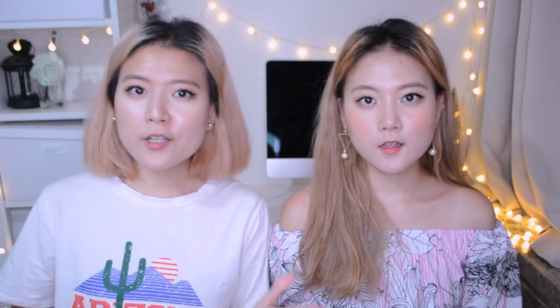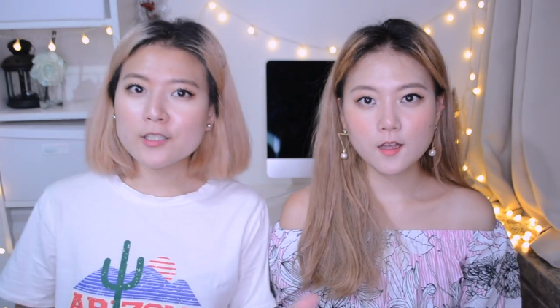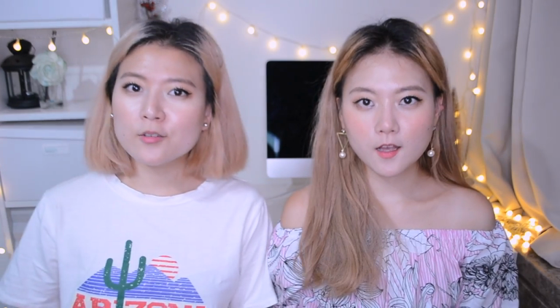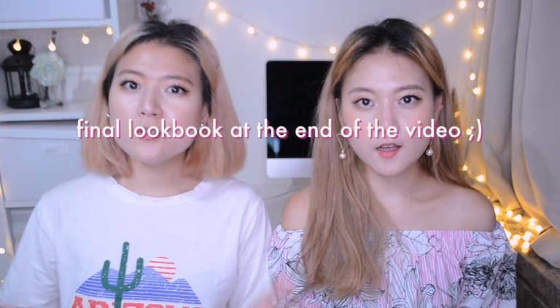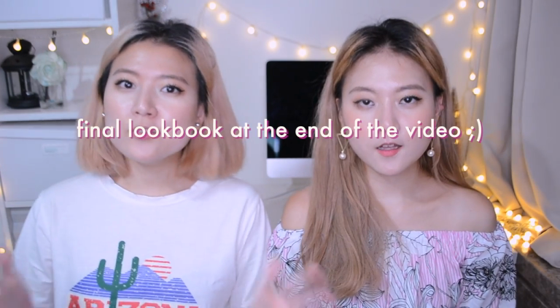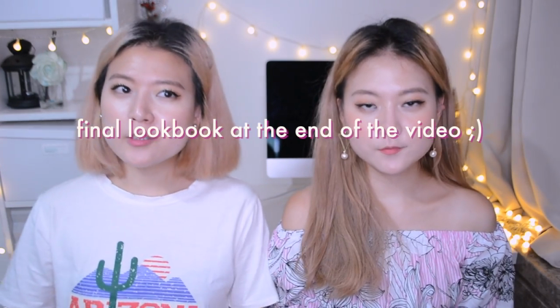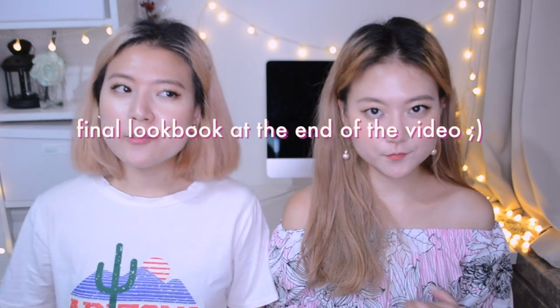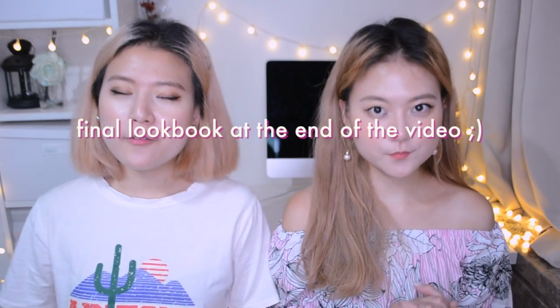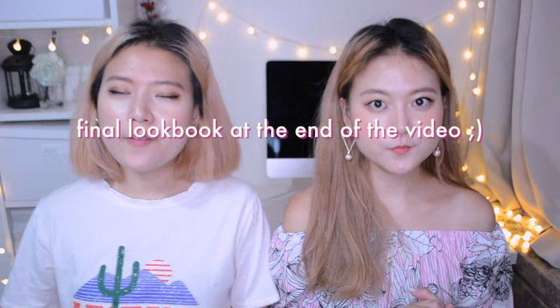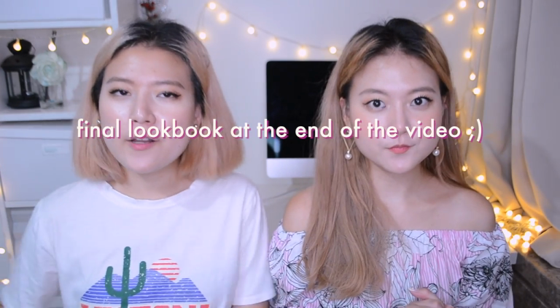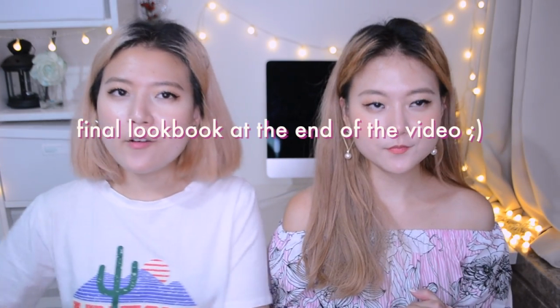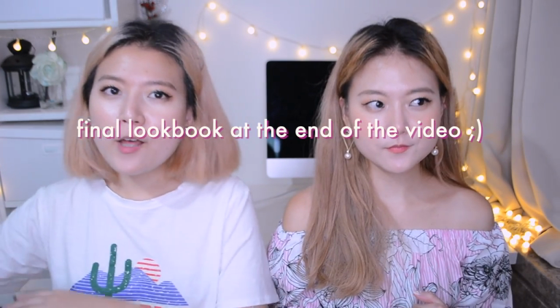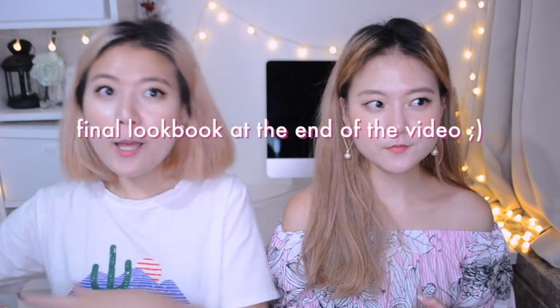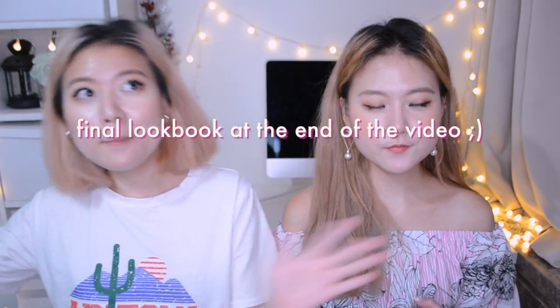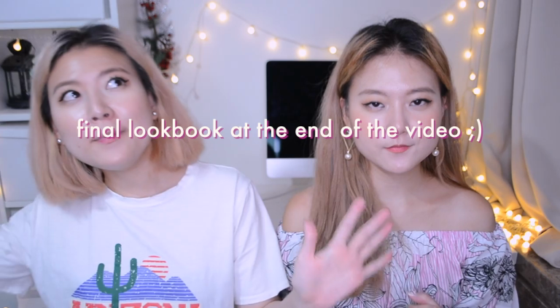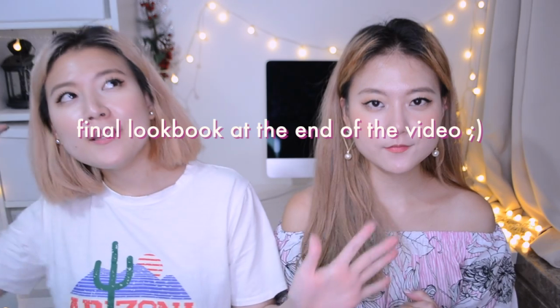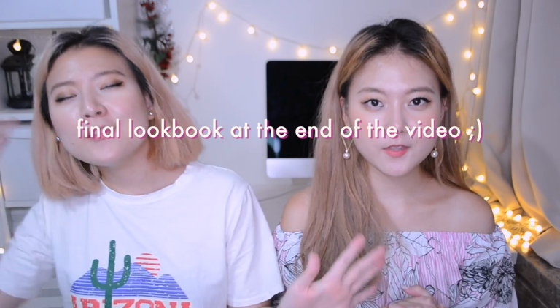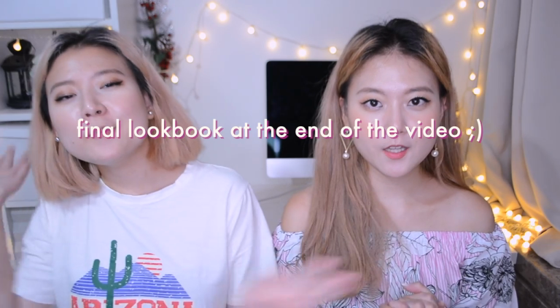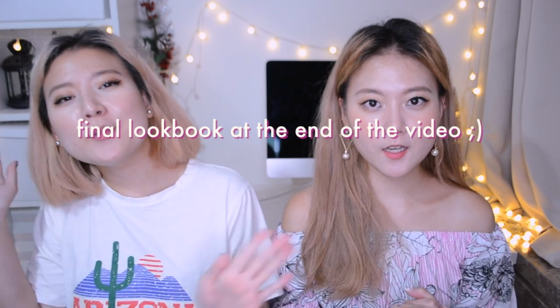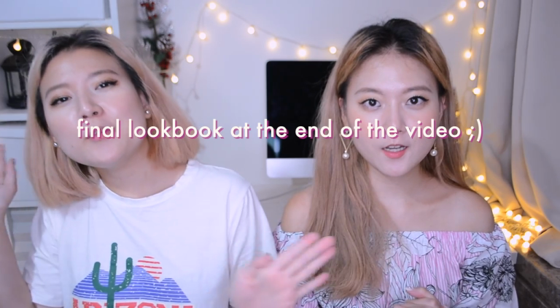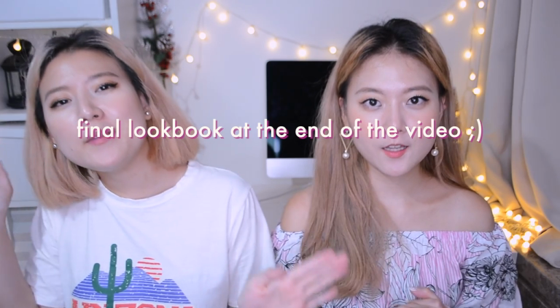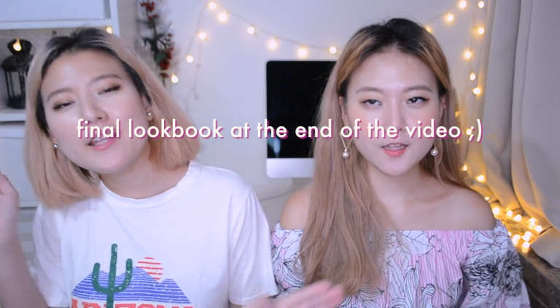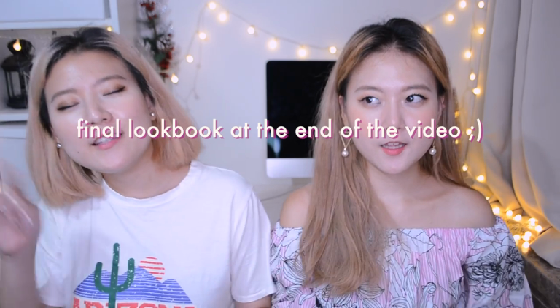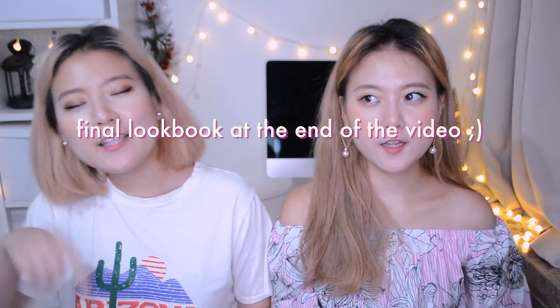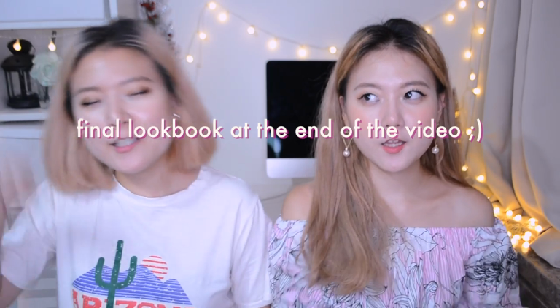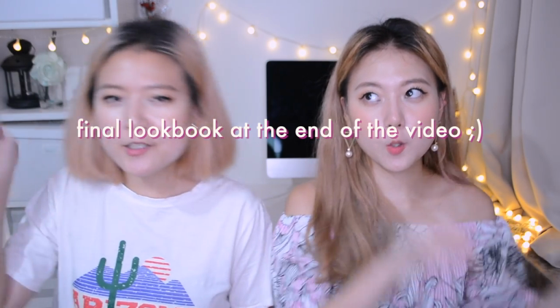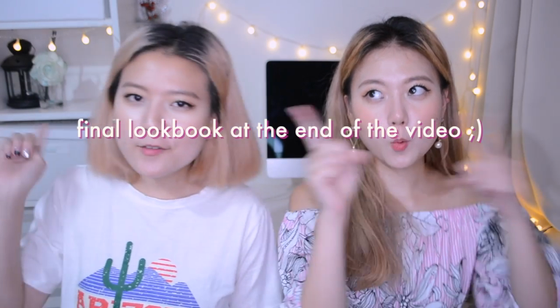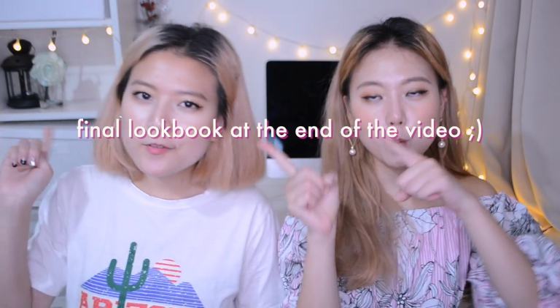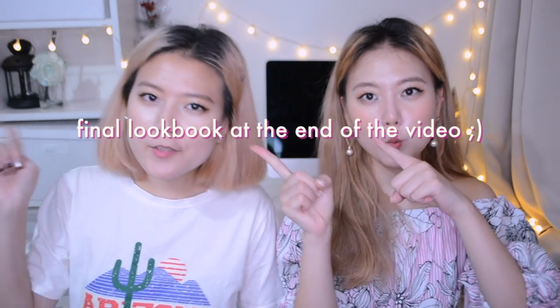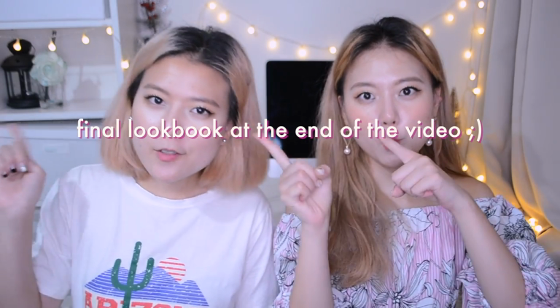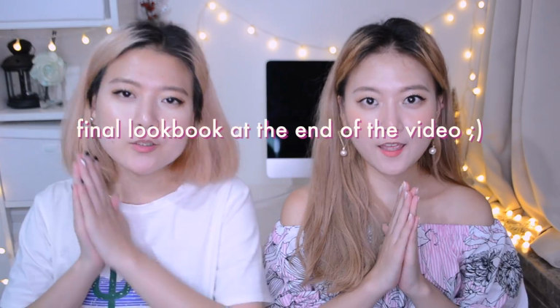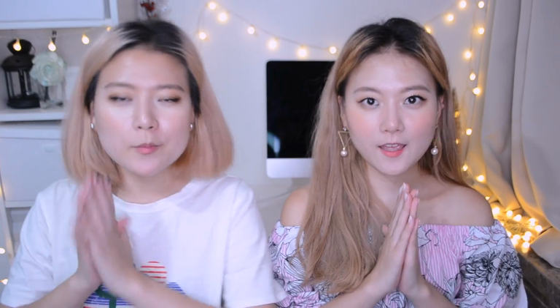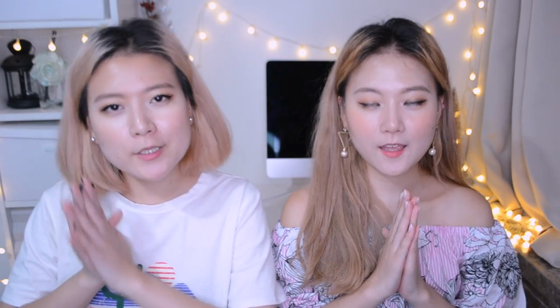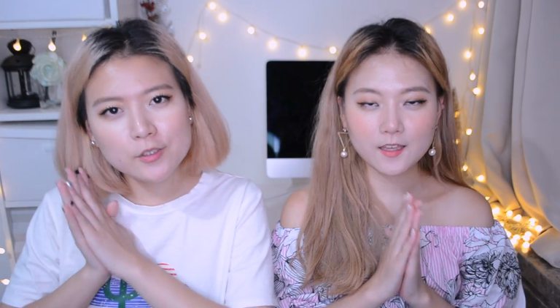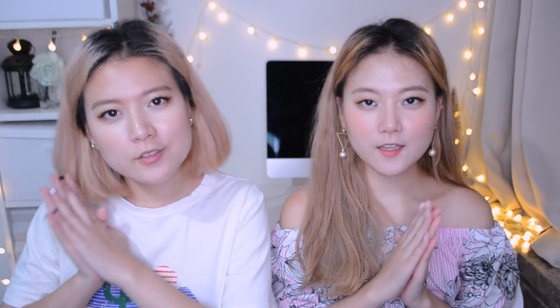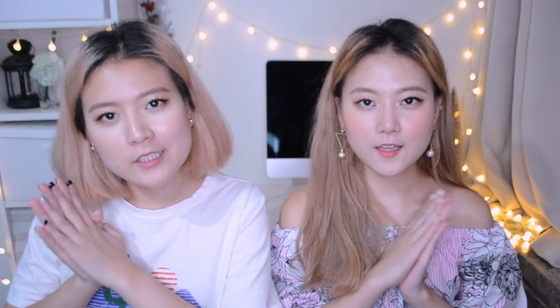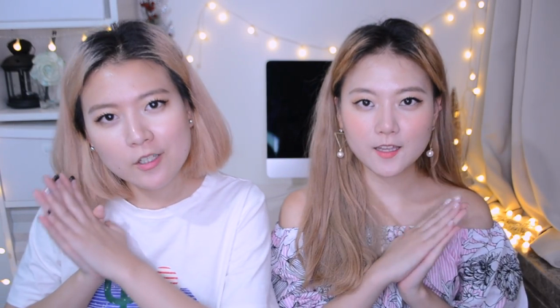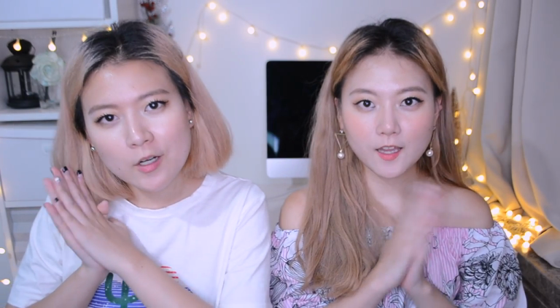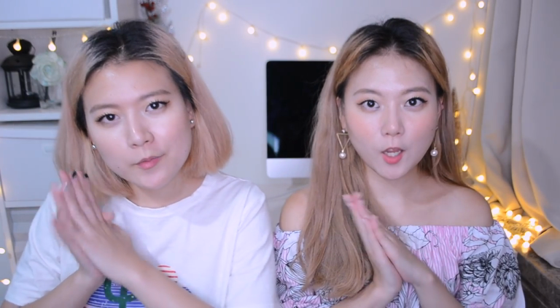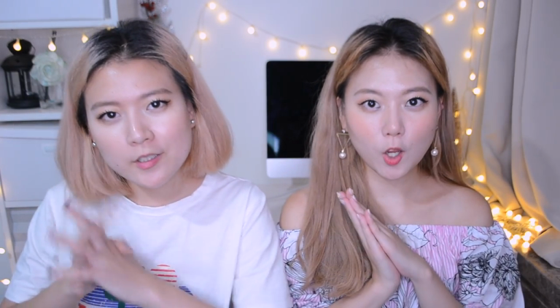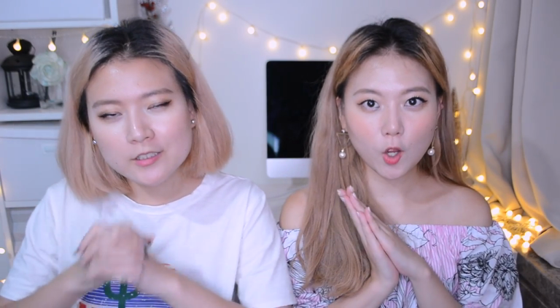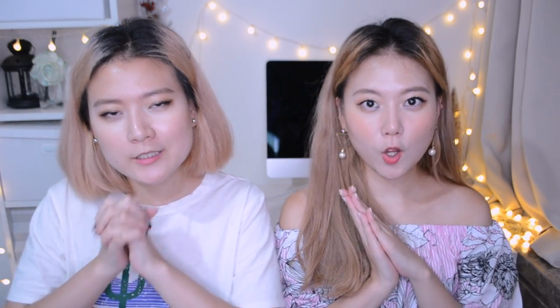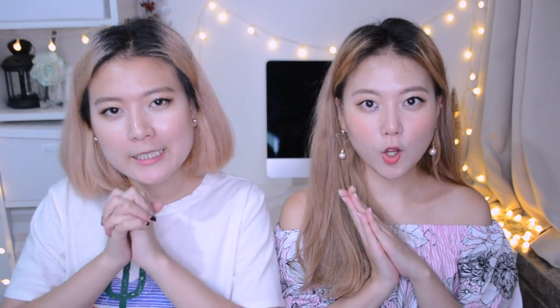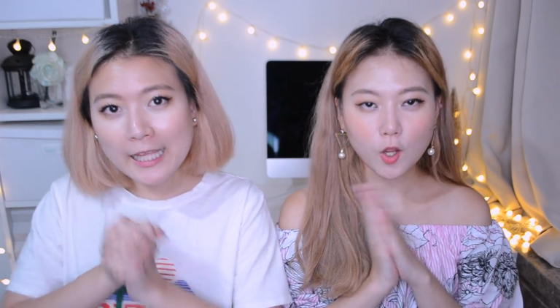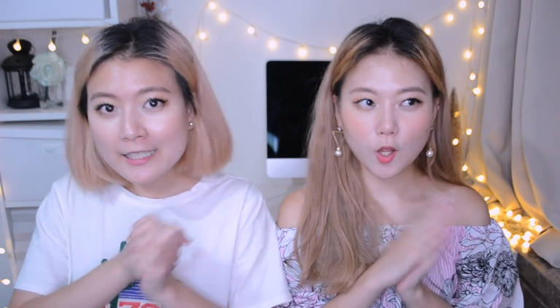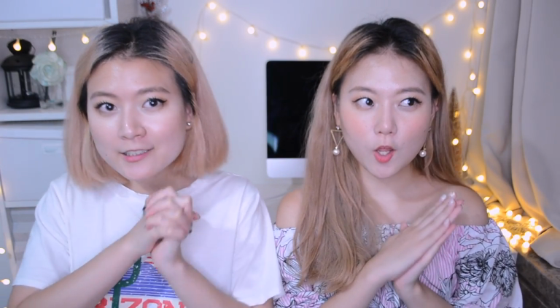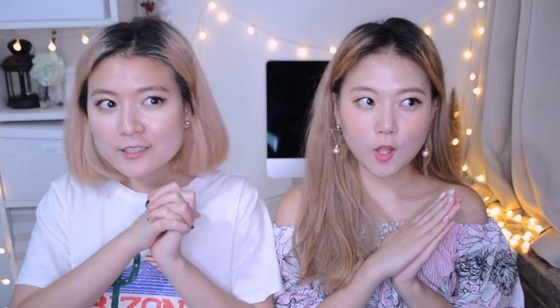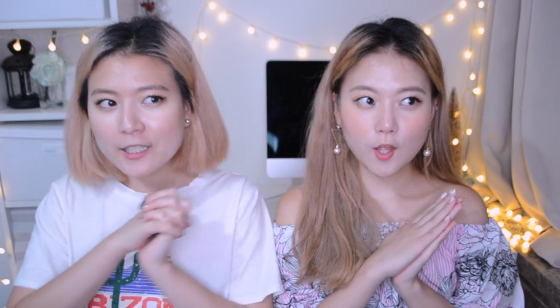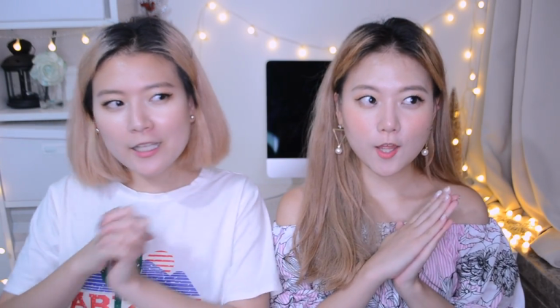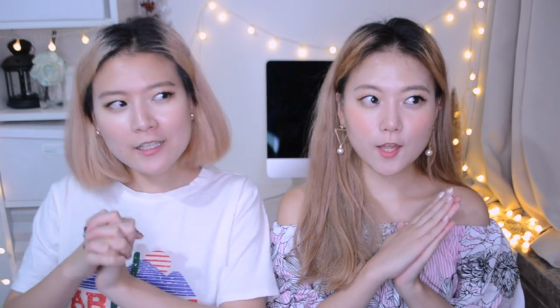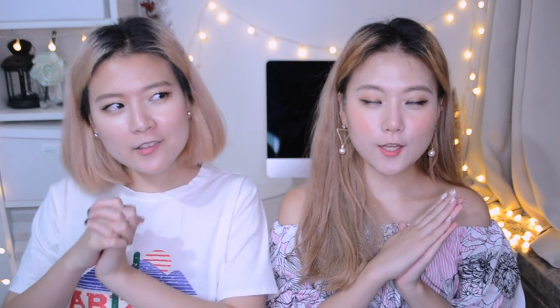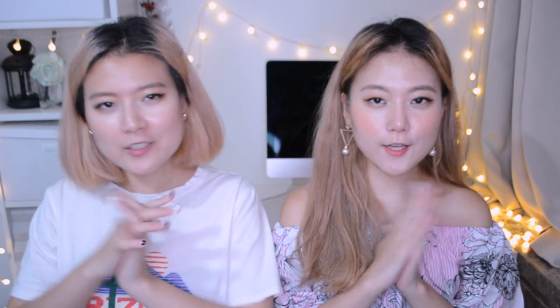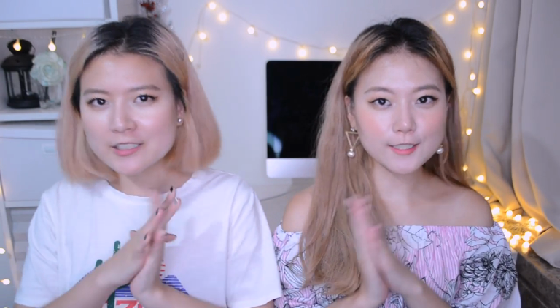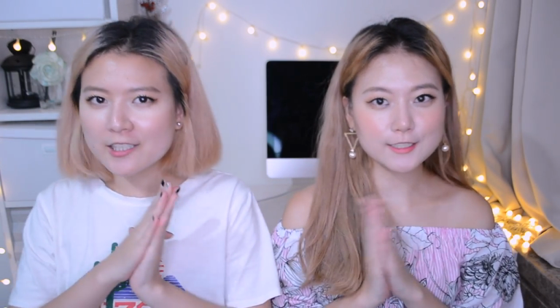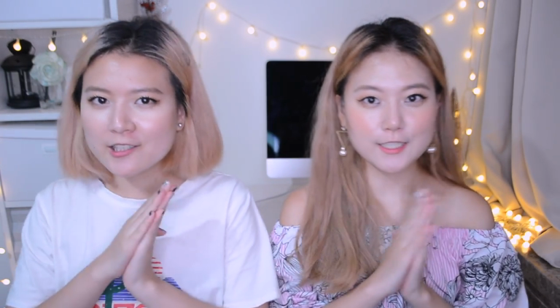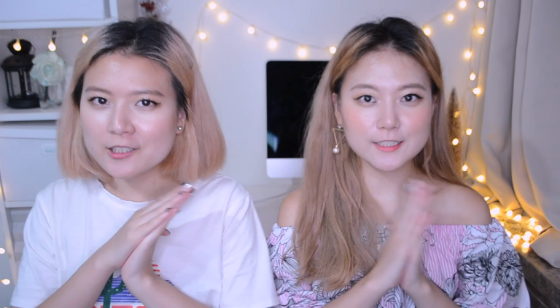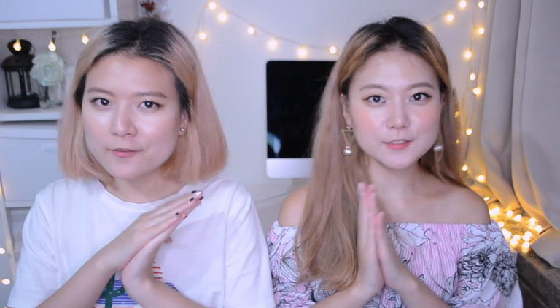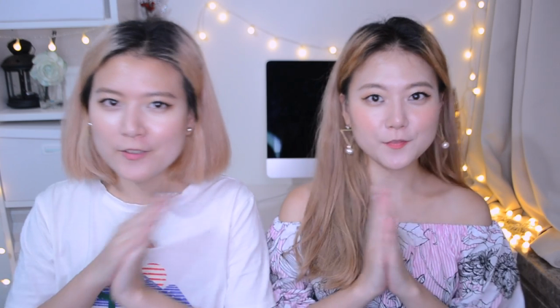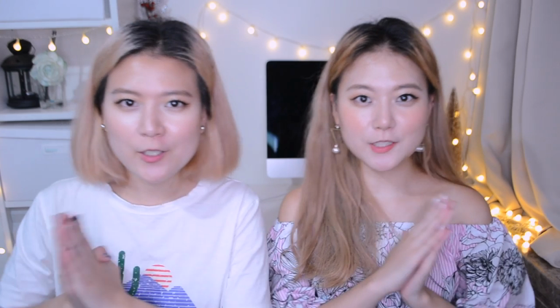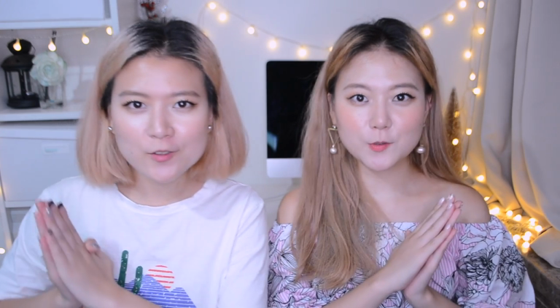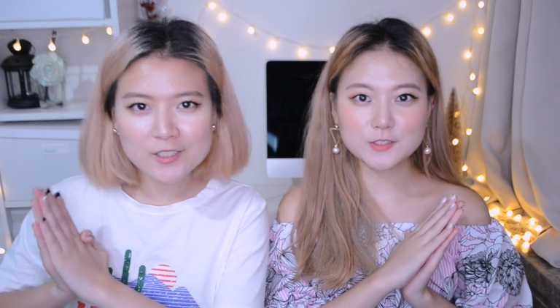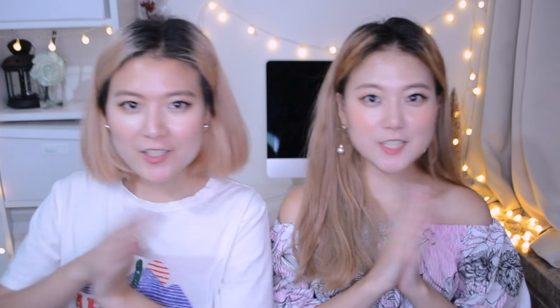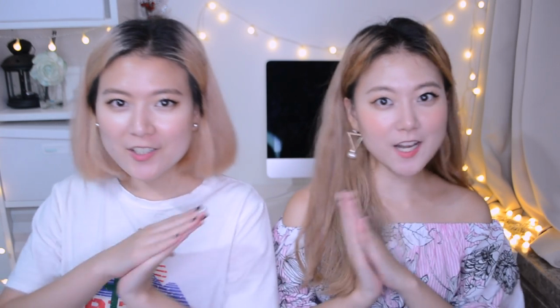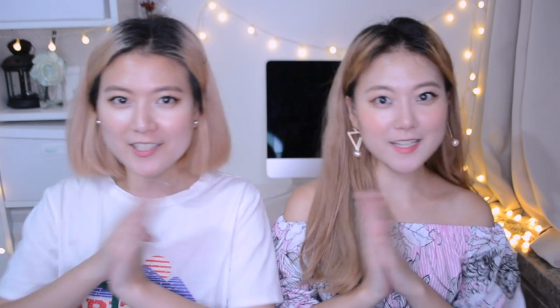The final look book will be at the end of the video, so make sure to stick around with us to the end. Let's get this video started!